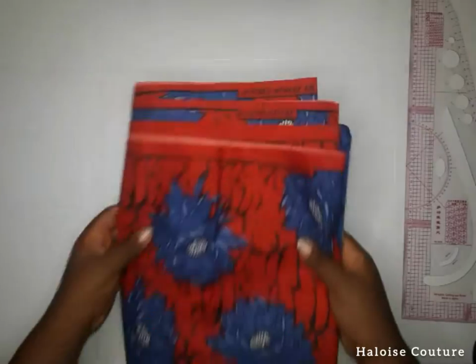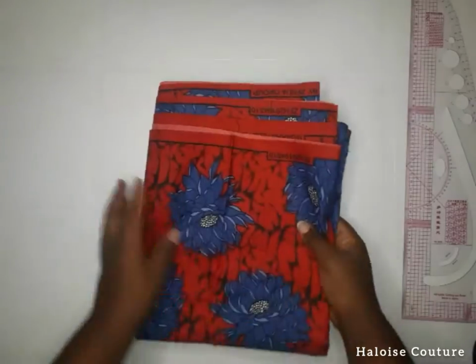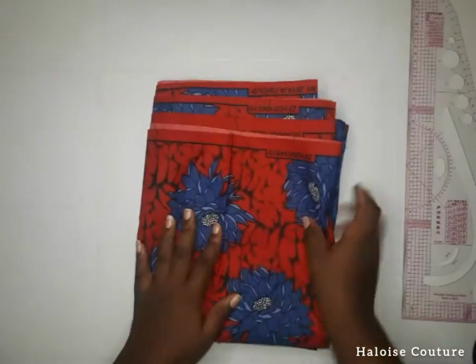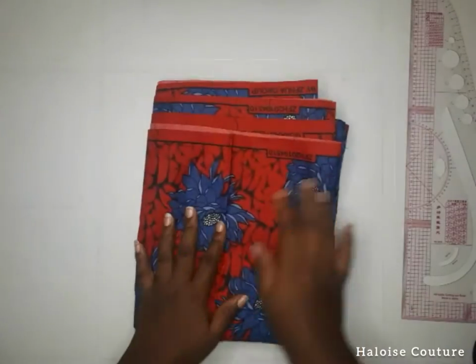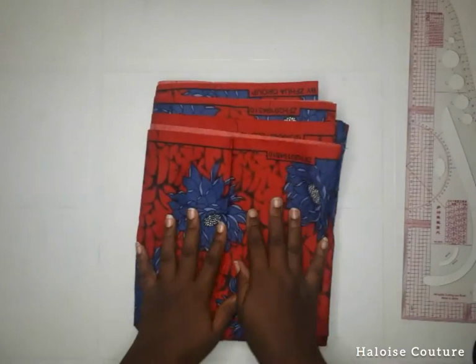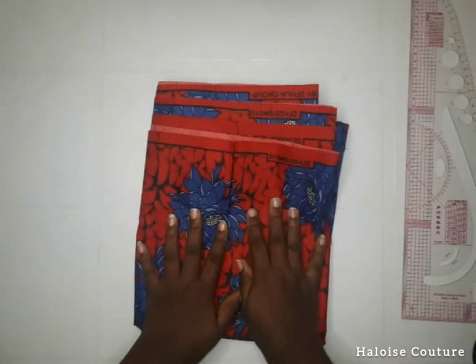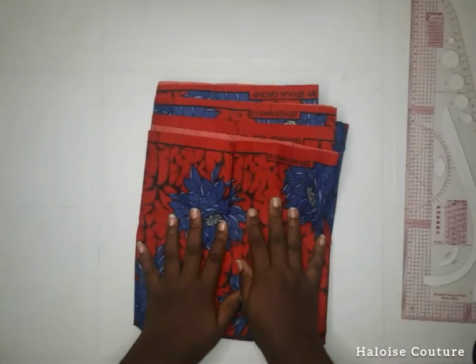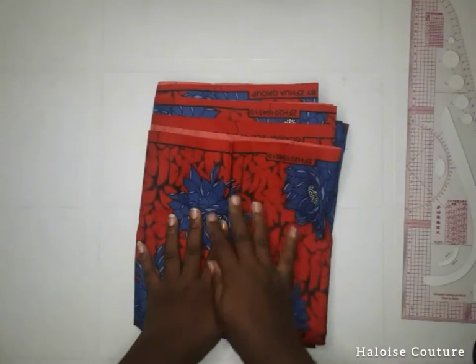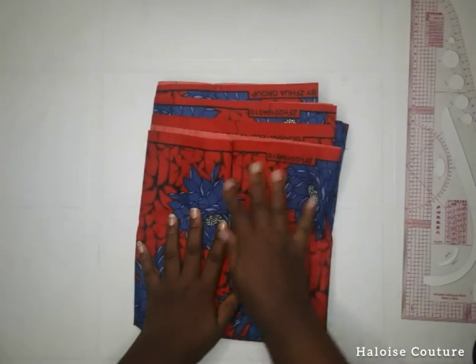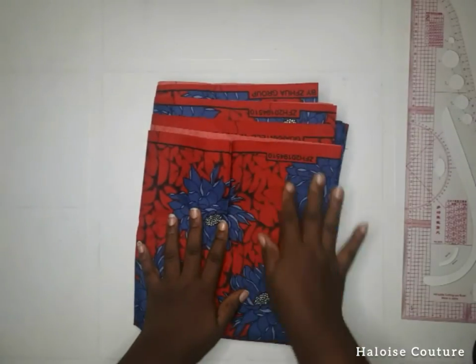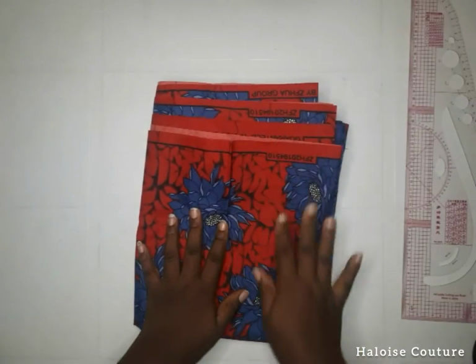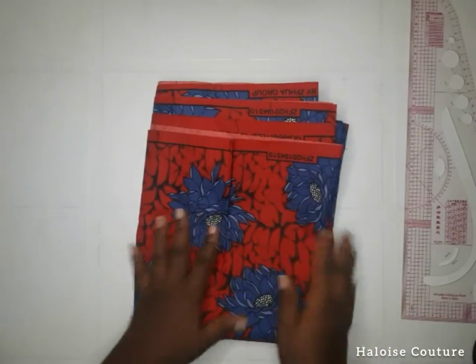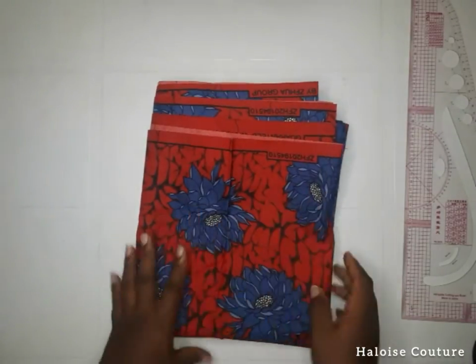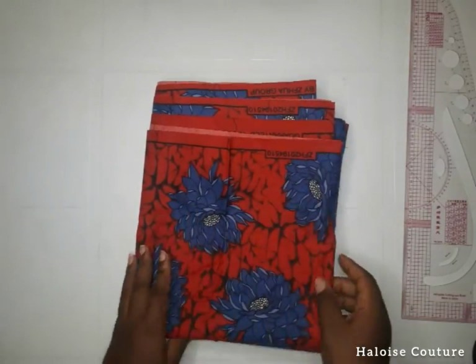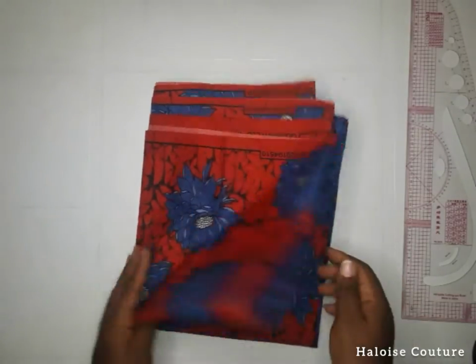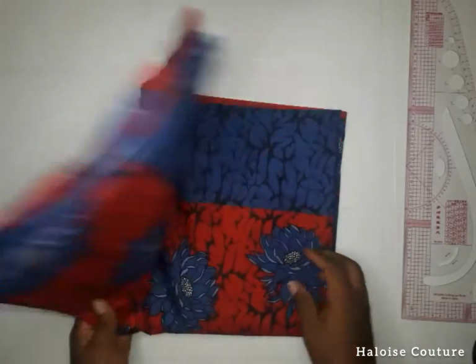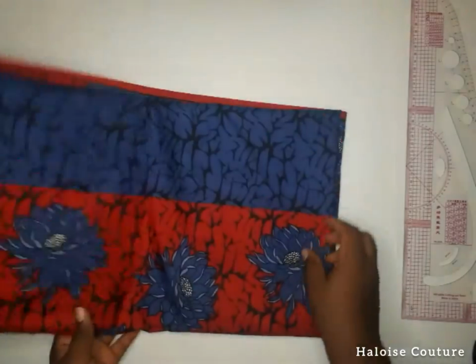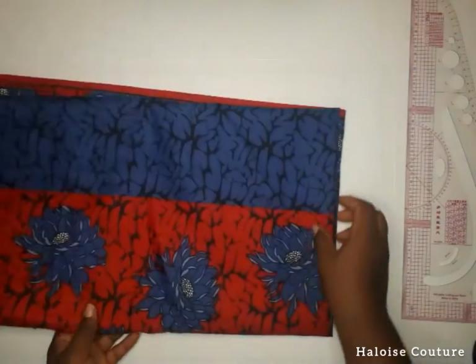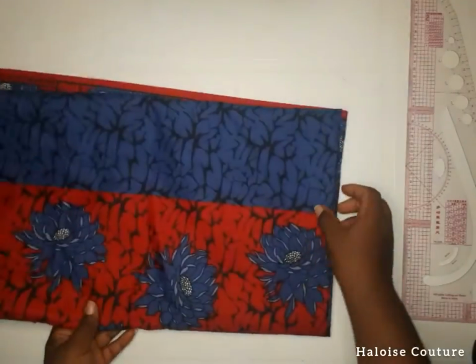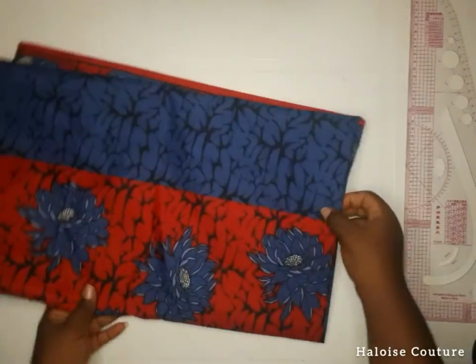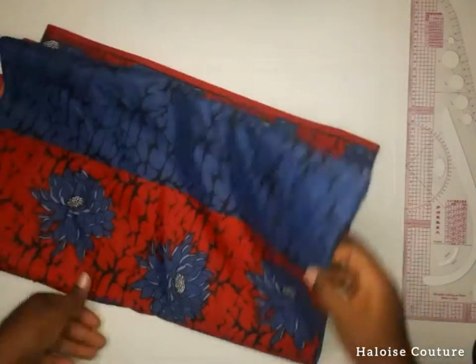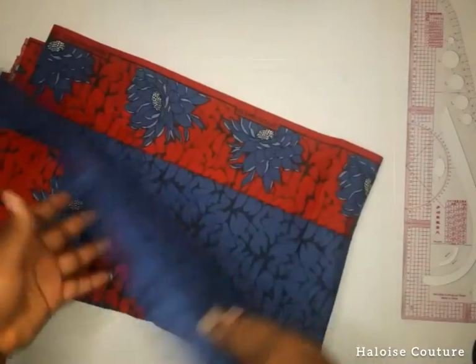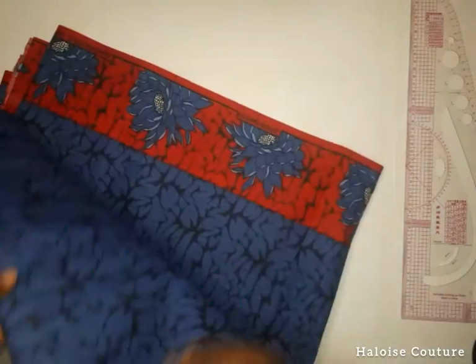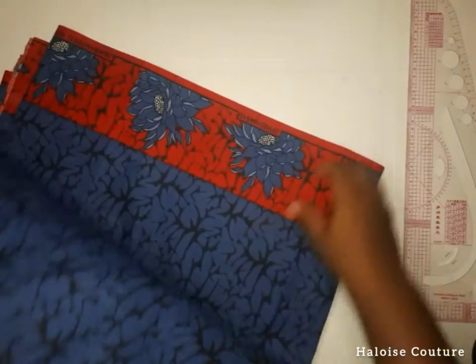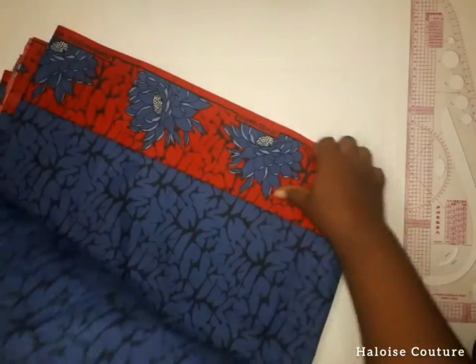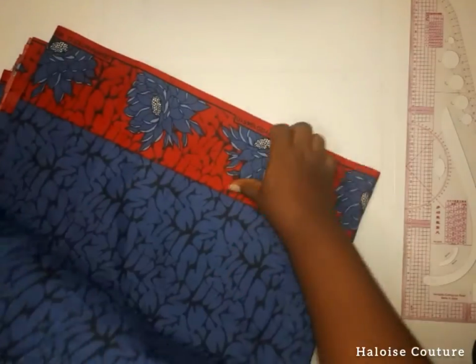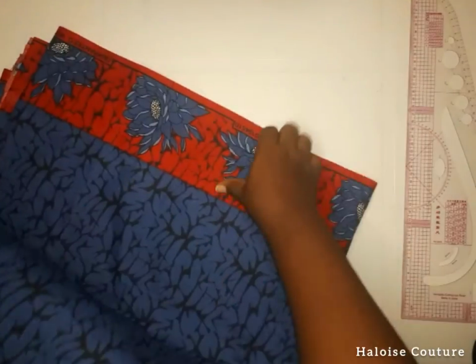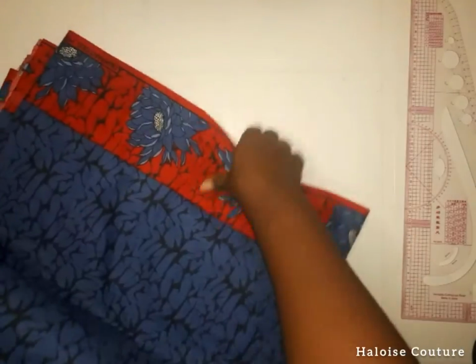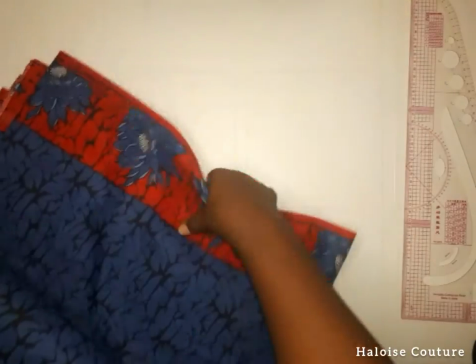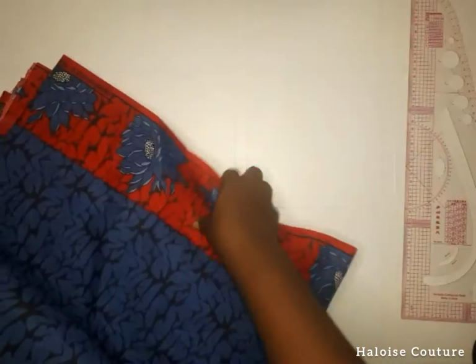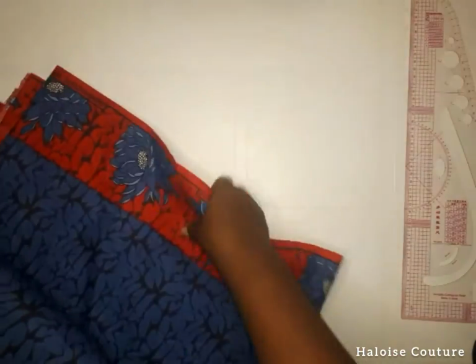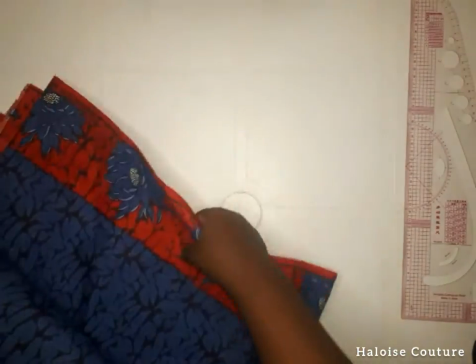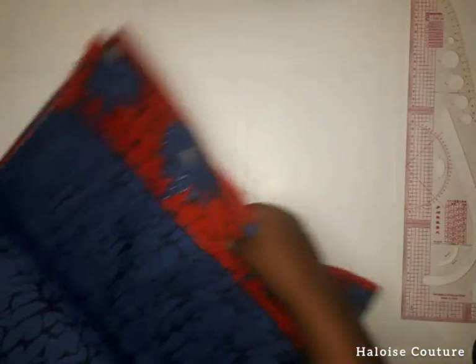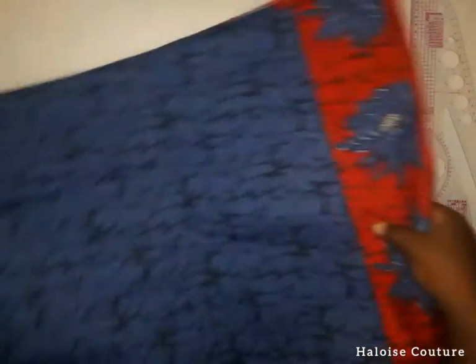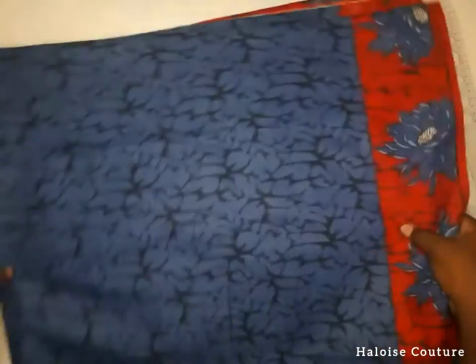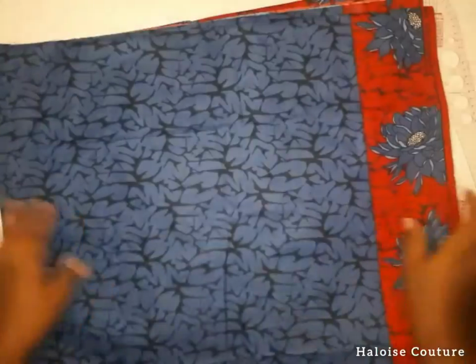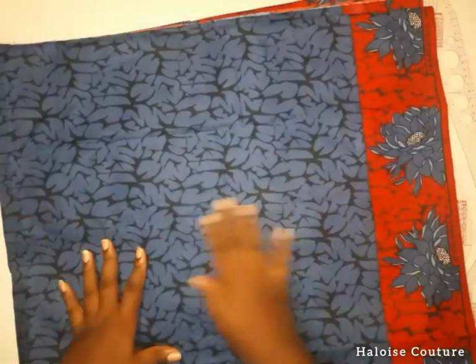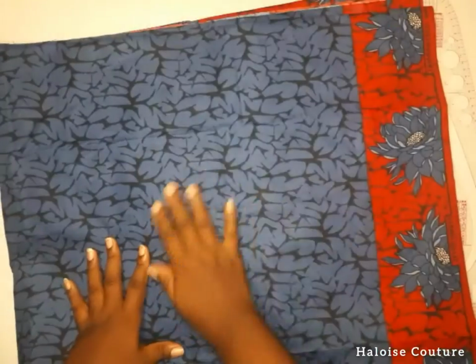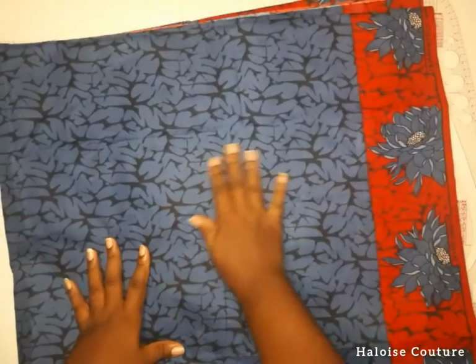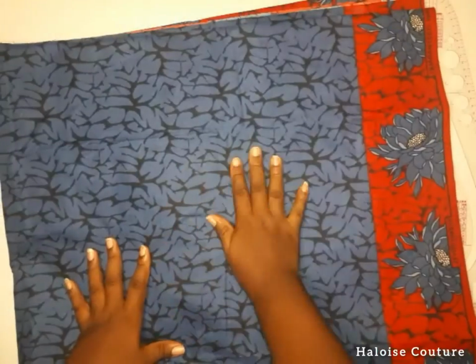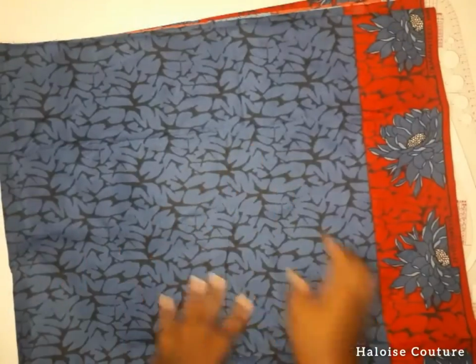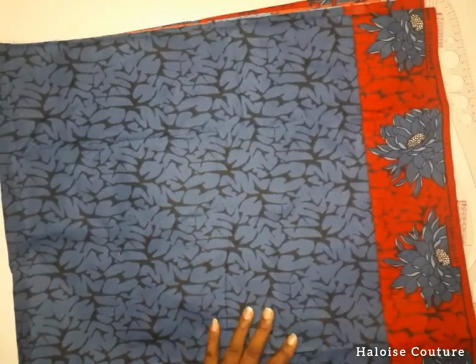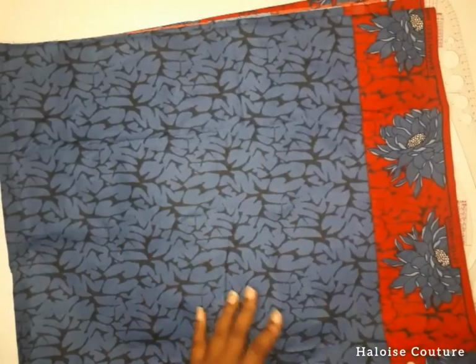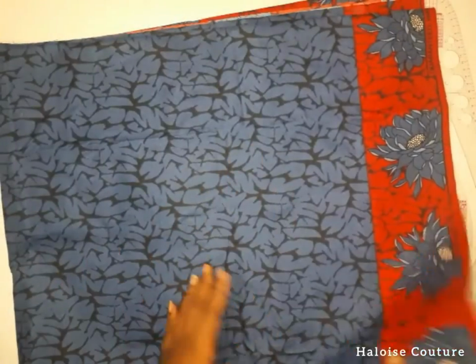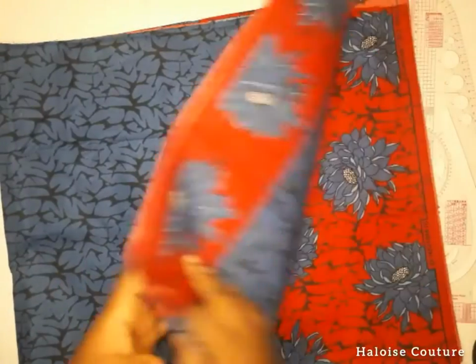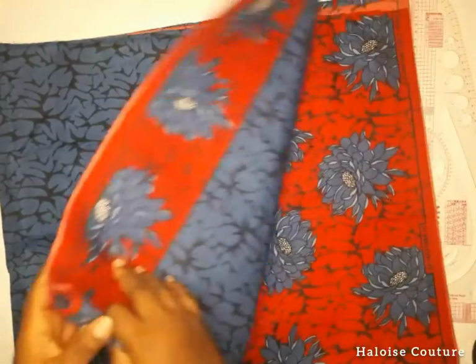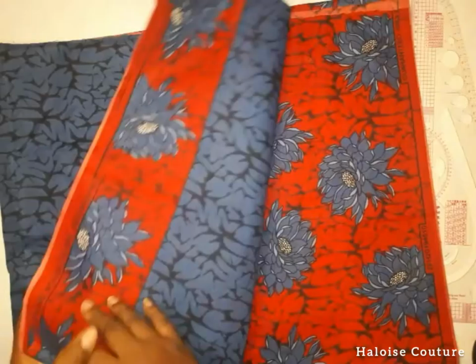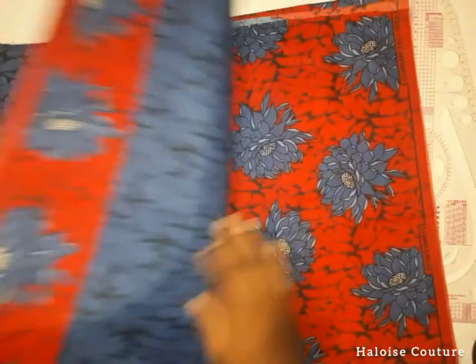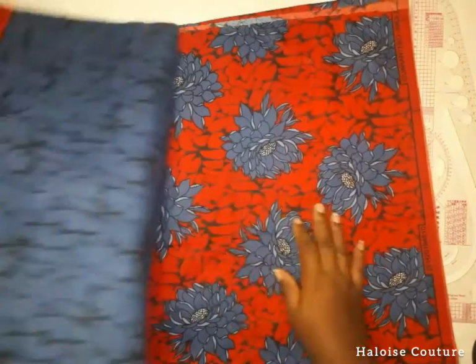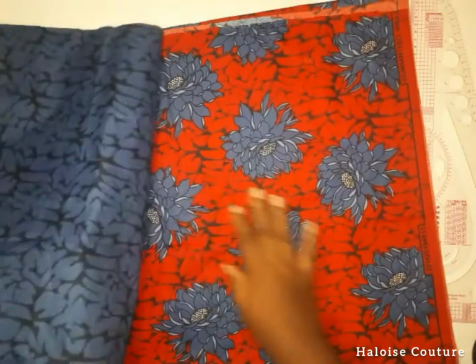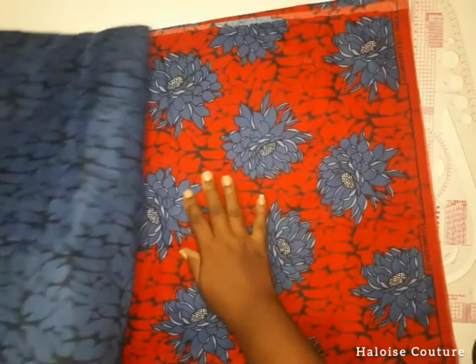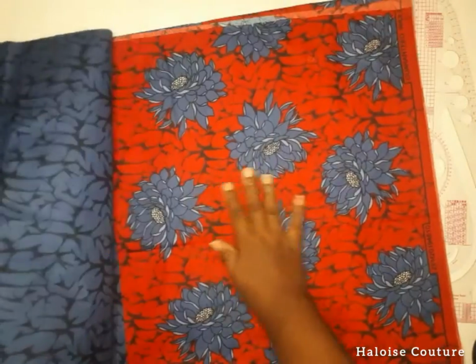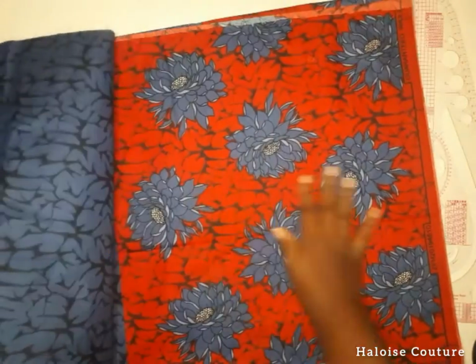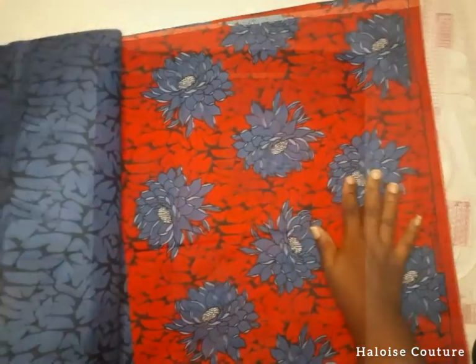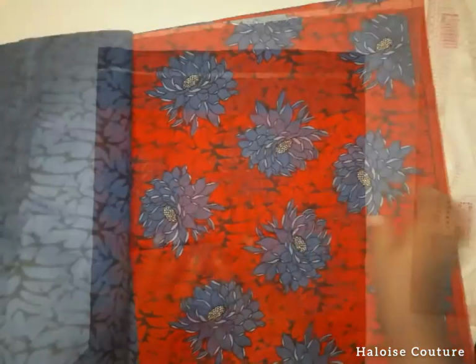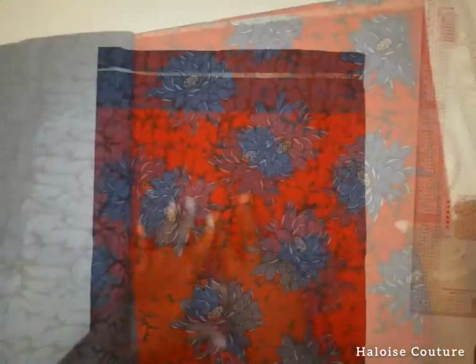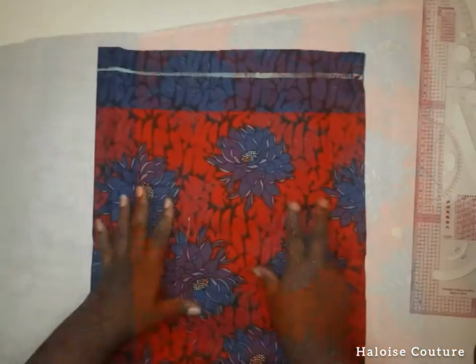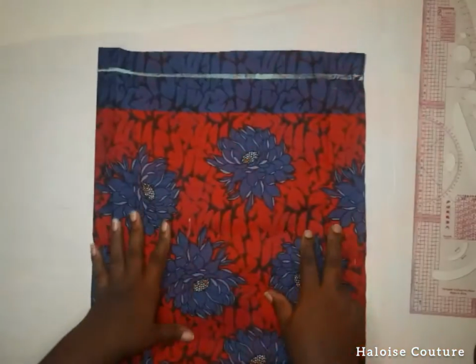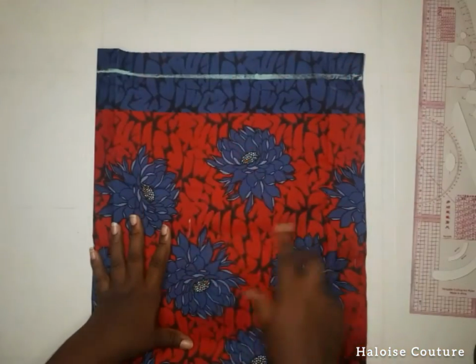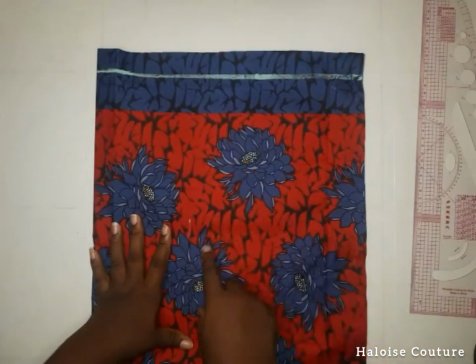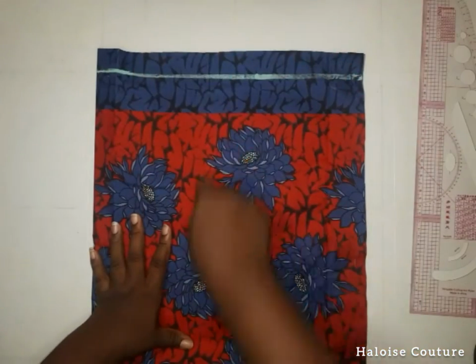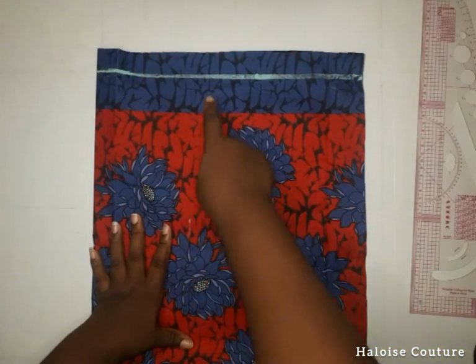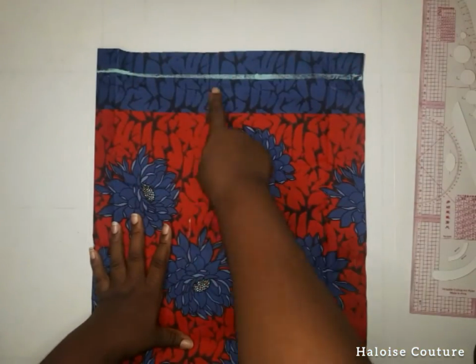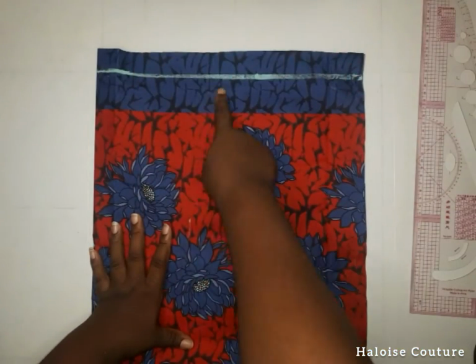Hello everyone, welcome to my channel. I'm going to be showing you how to make a crop top and a gathered skirt with a slit with this beautiful Ankara fabric.